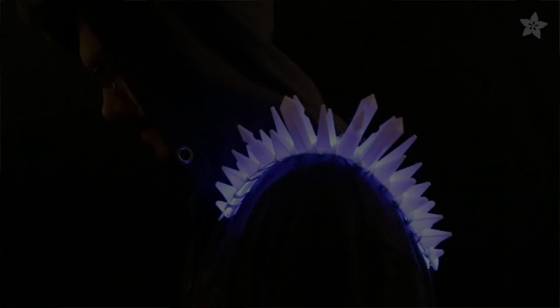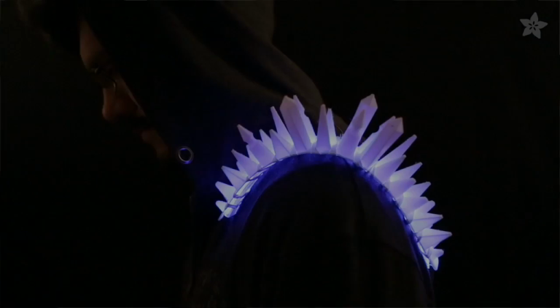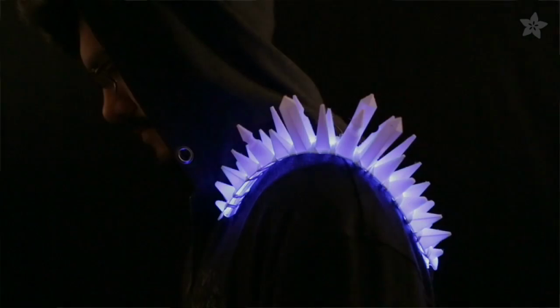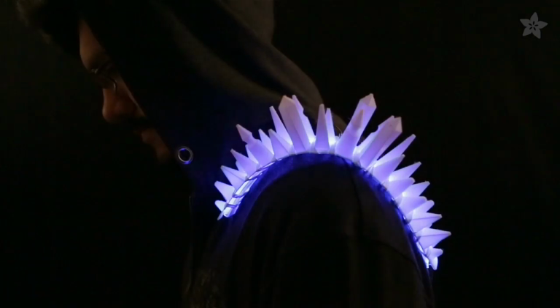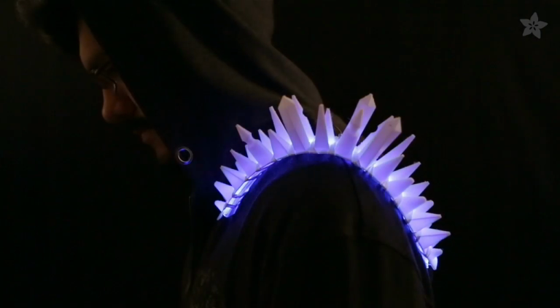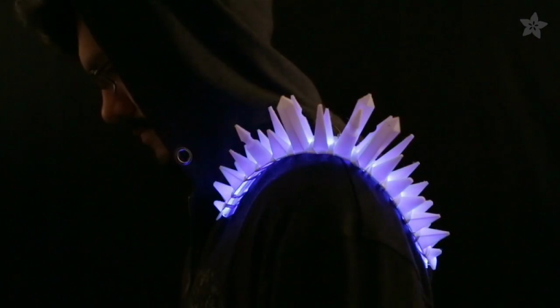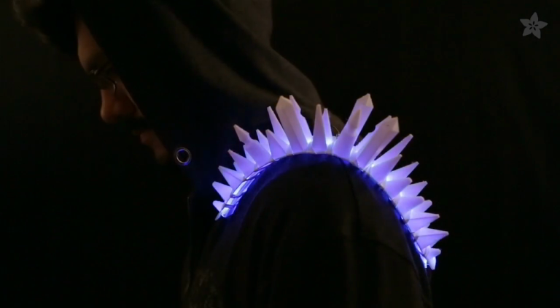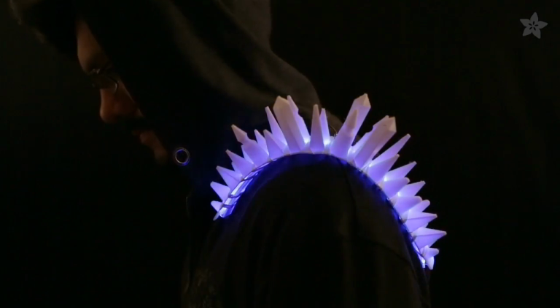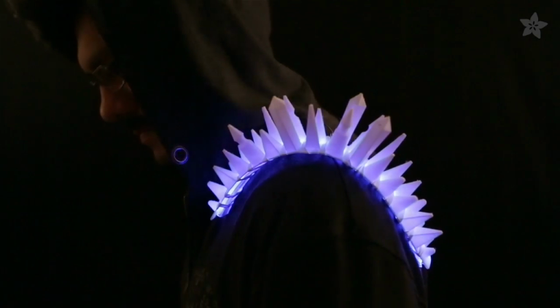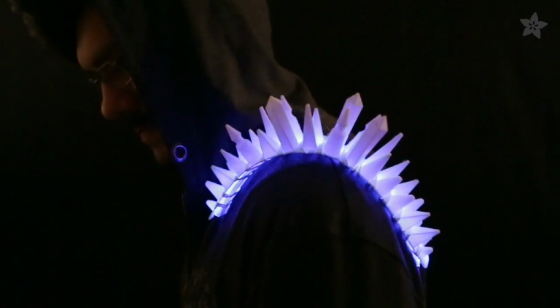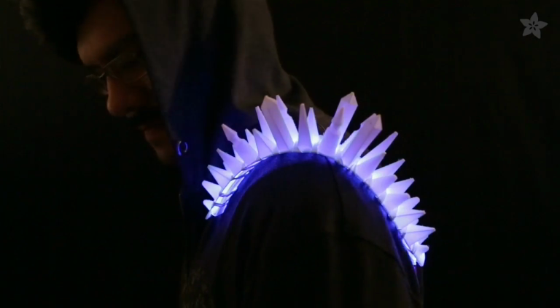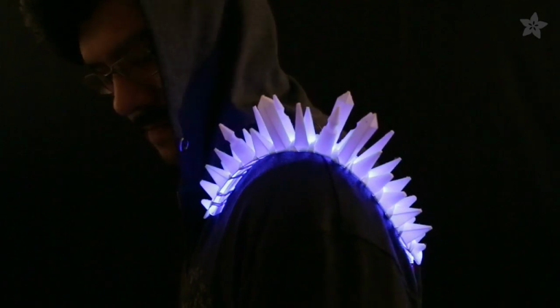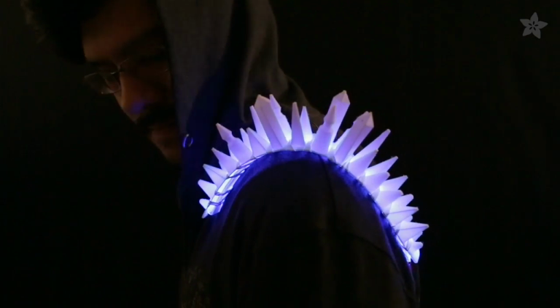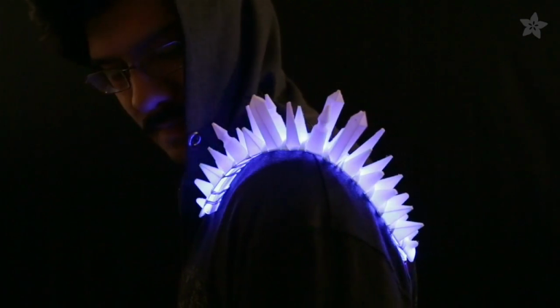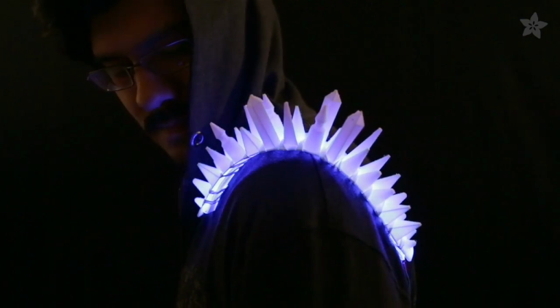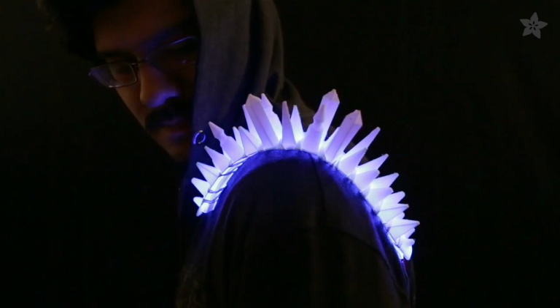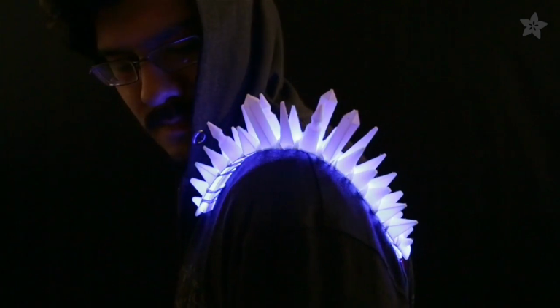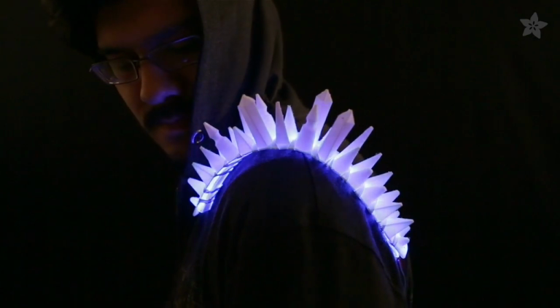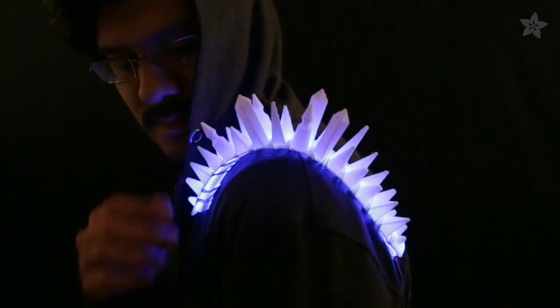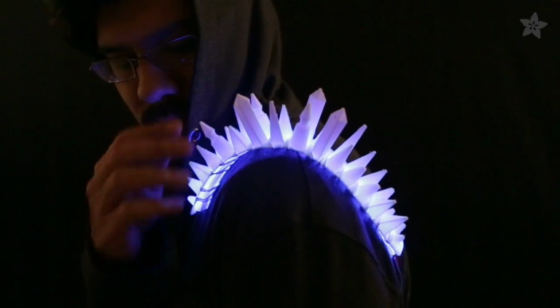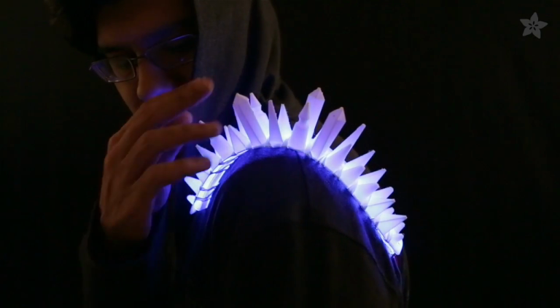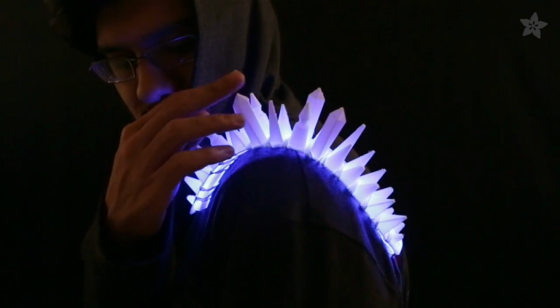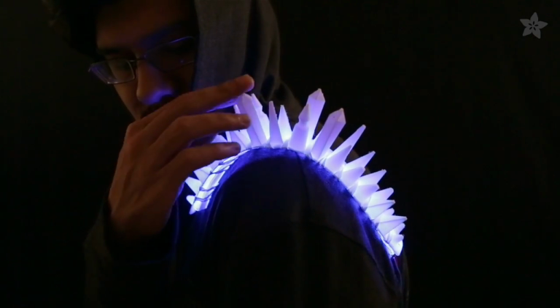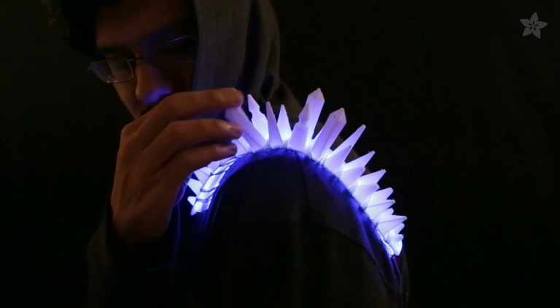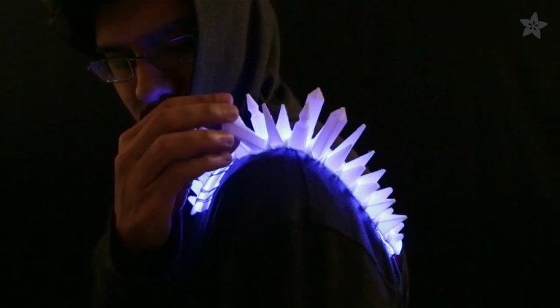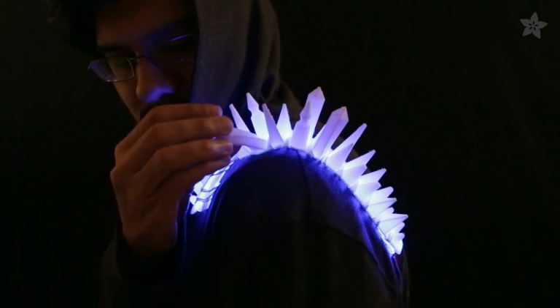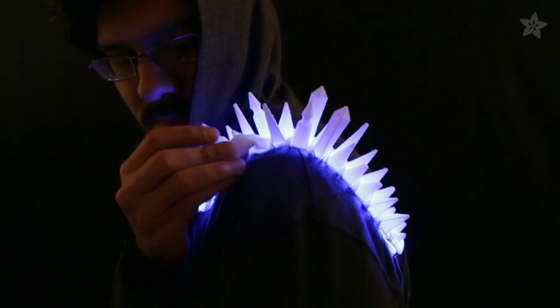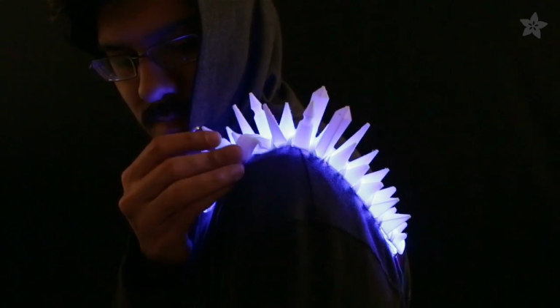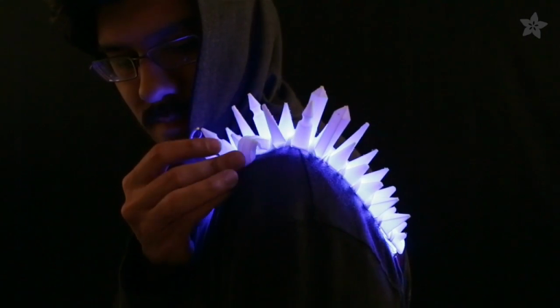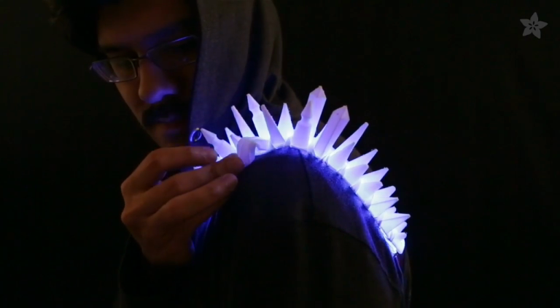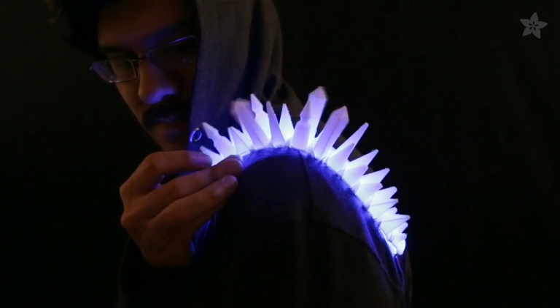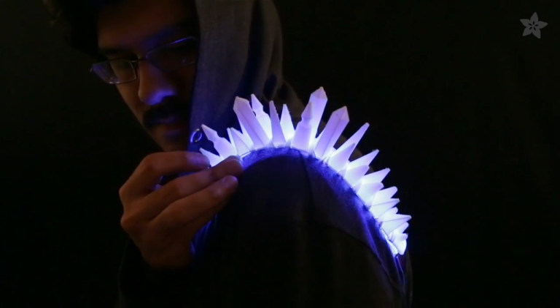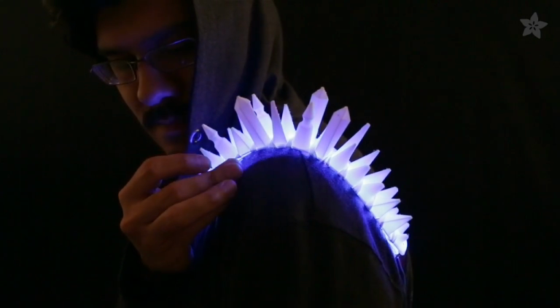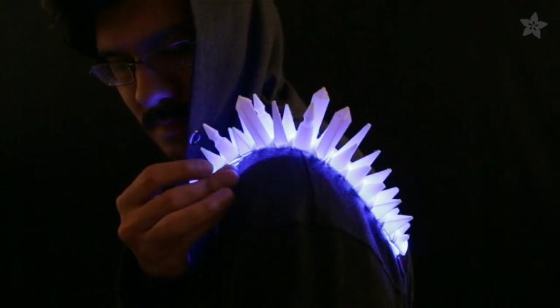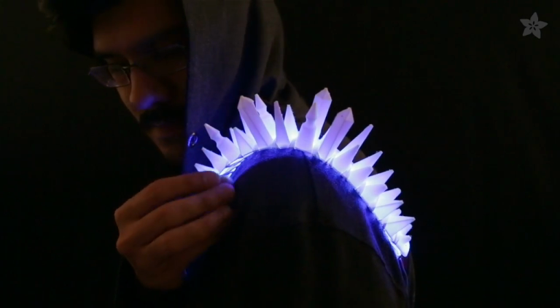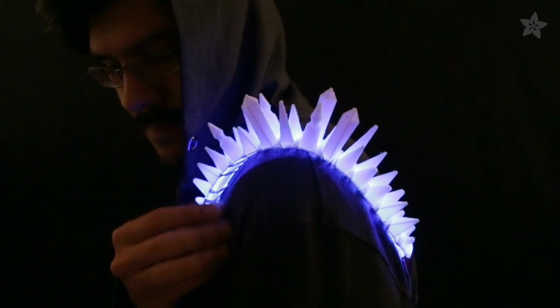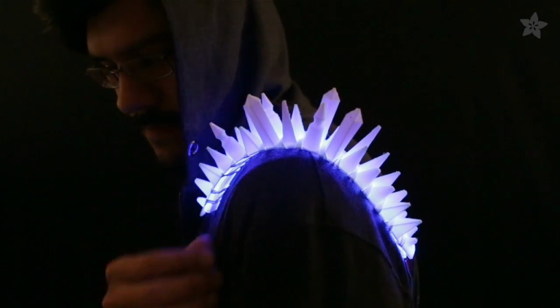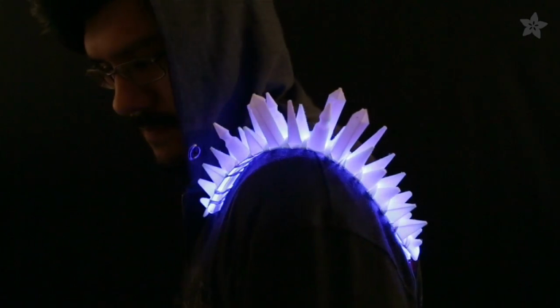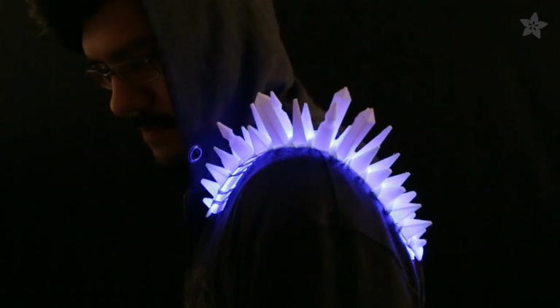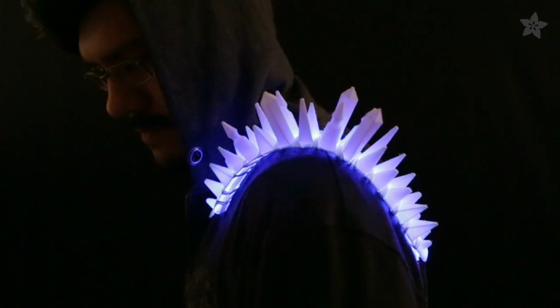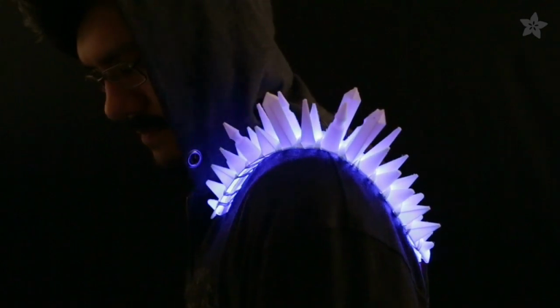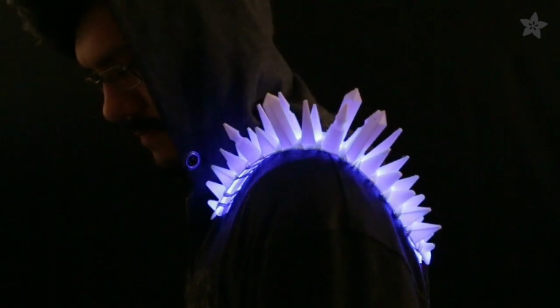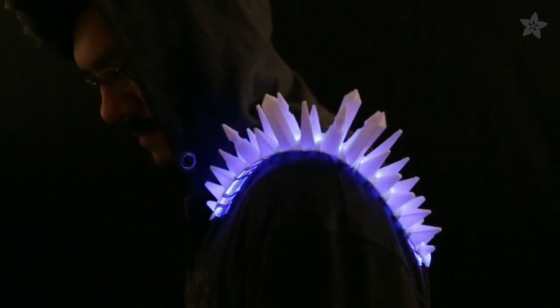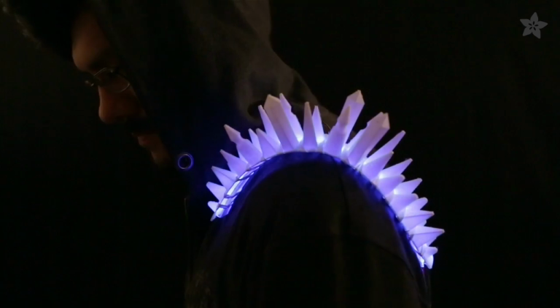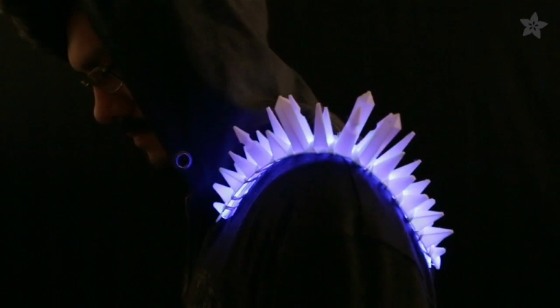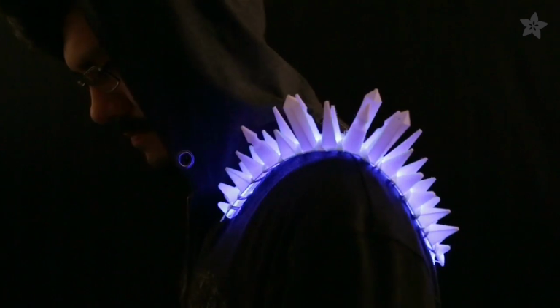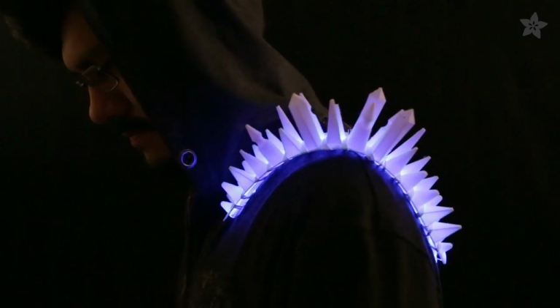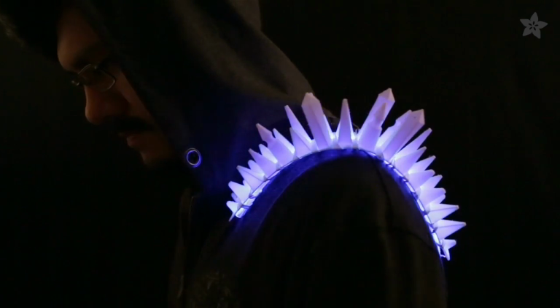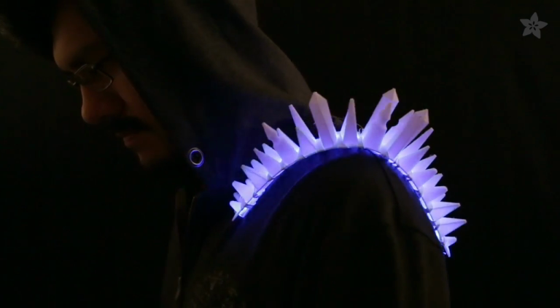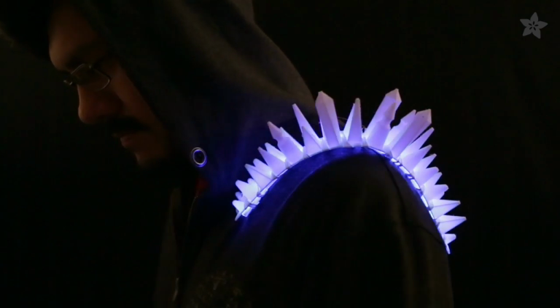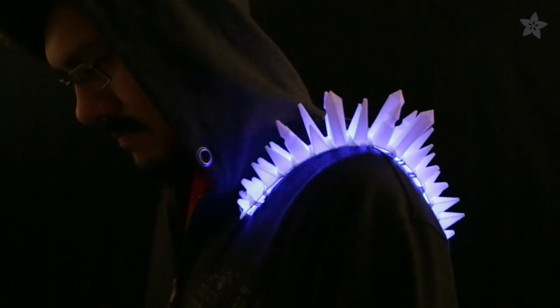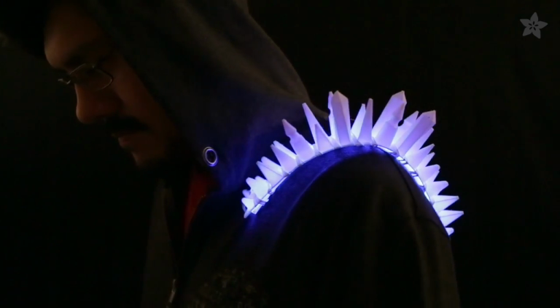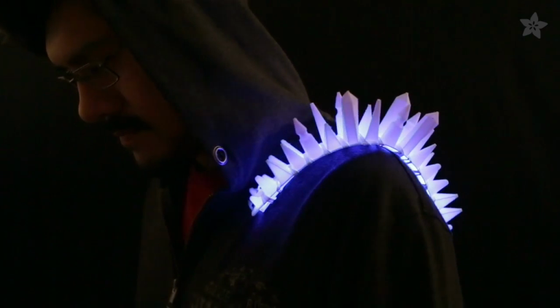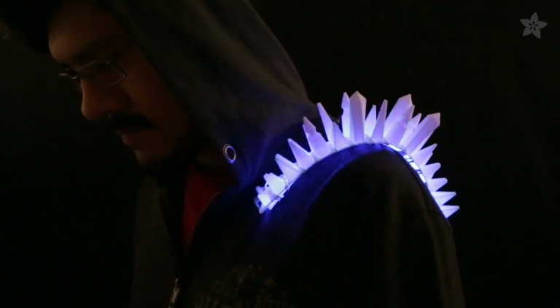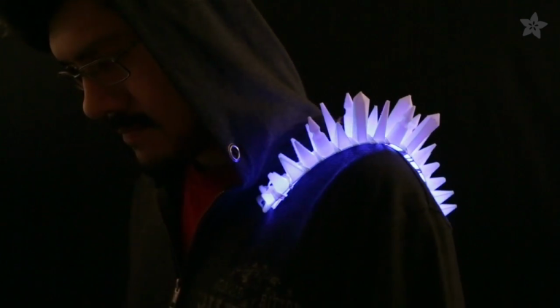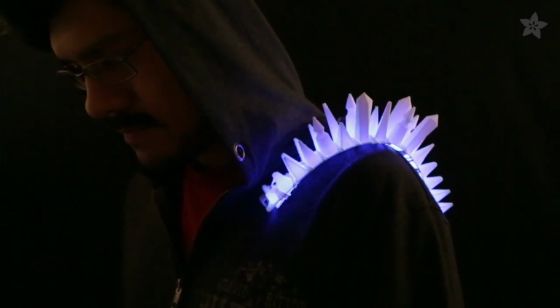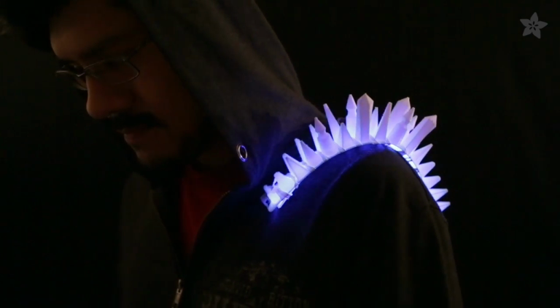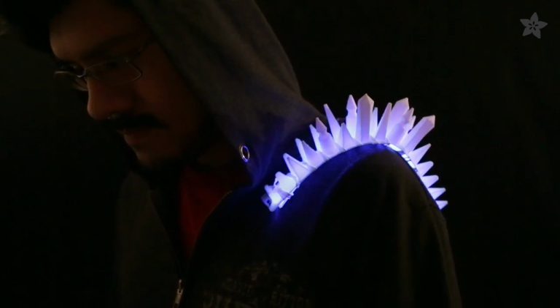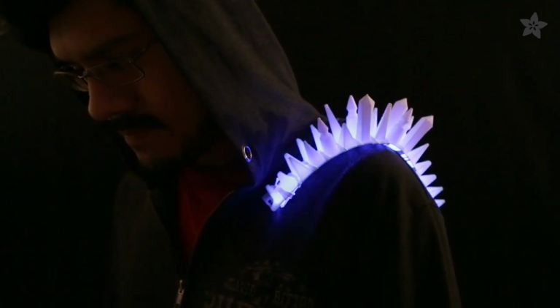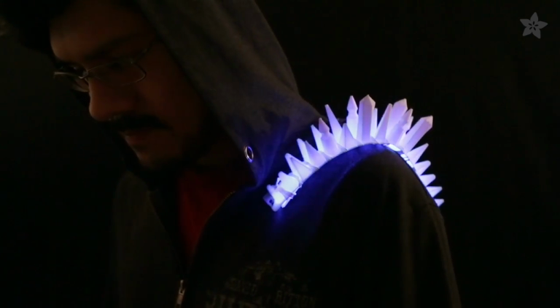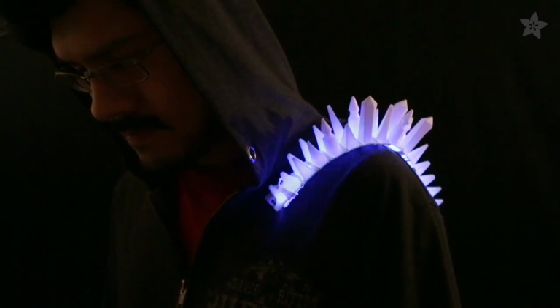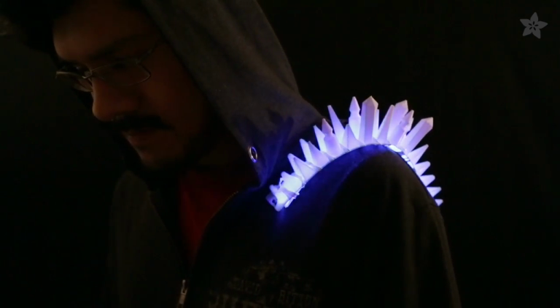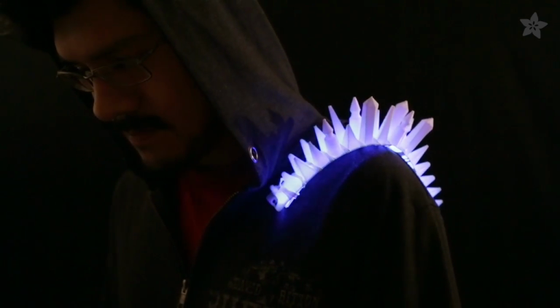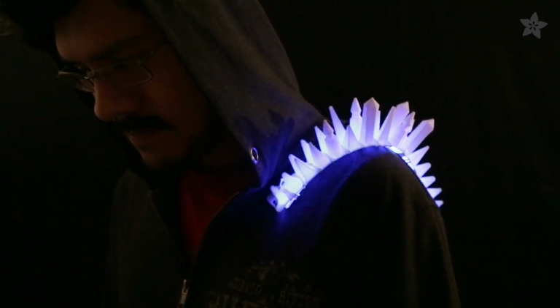If you're looking for something even flashier, try printing these crystal-inspired spikes, perfect for your next Cyber Dragon costume.